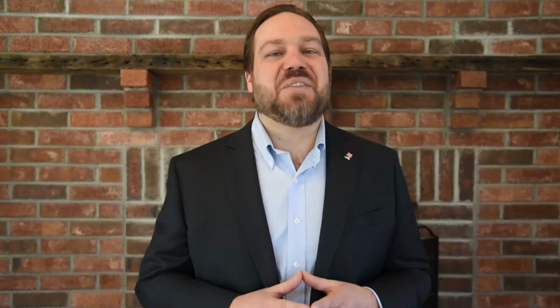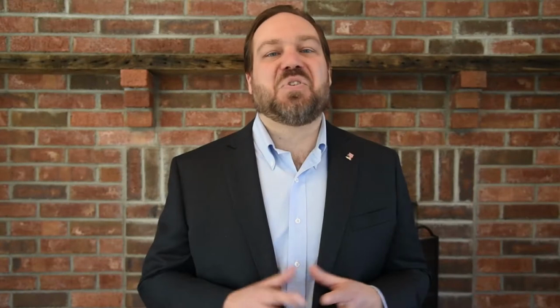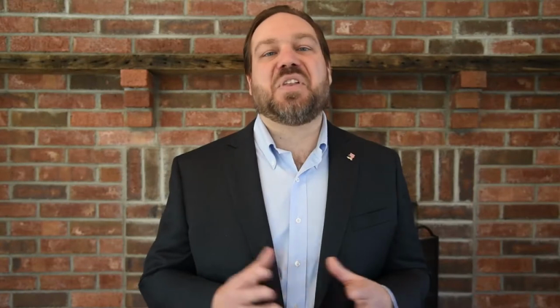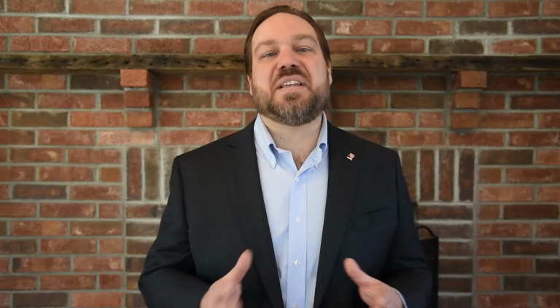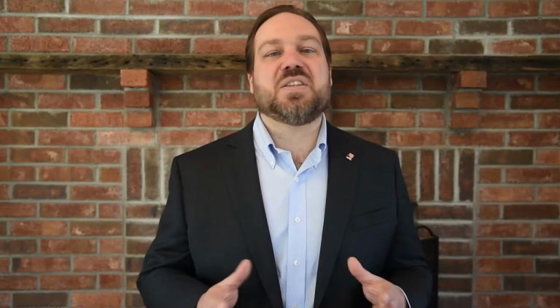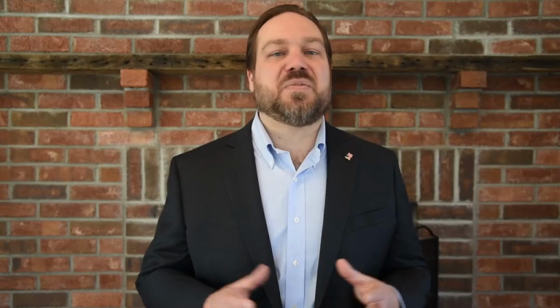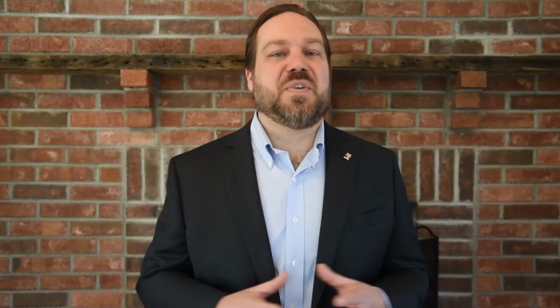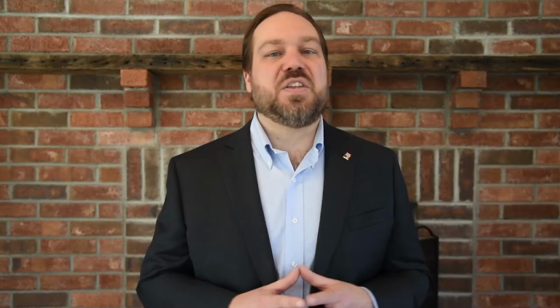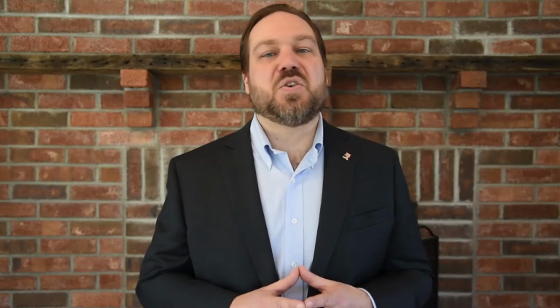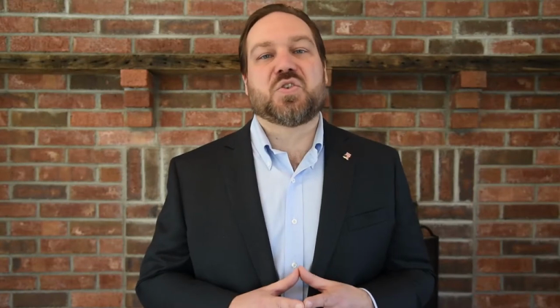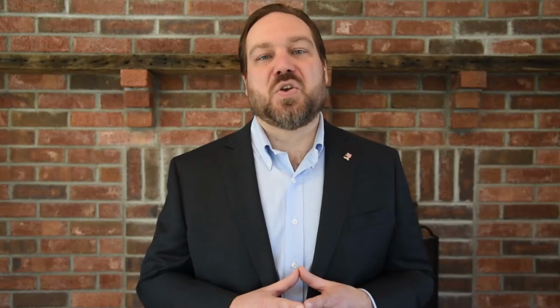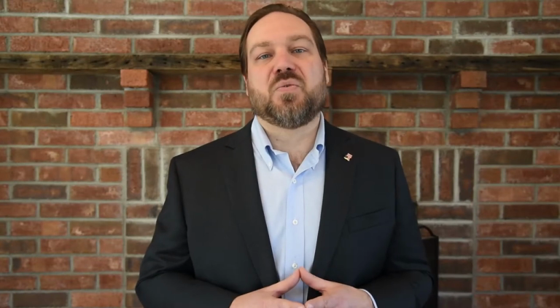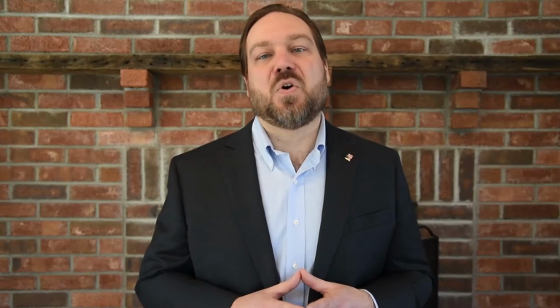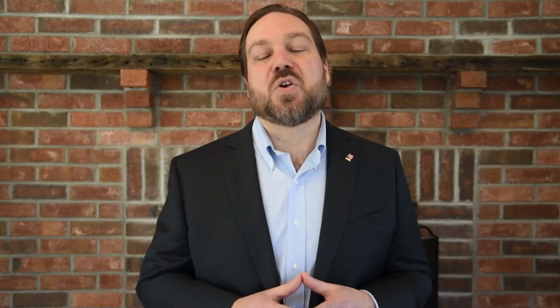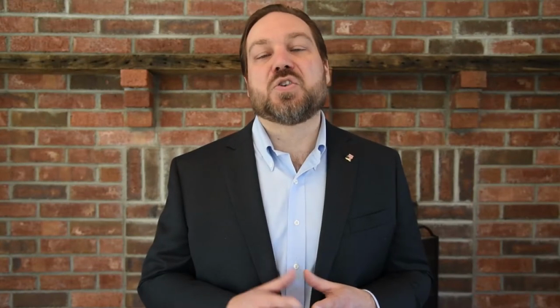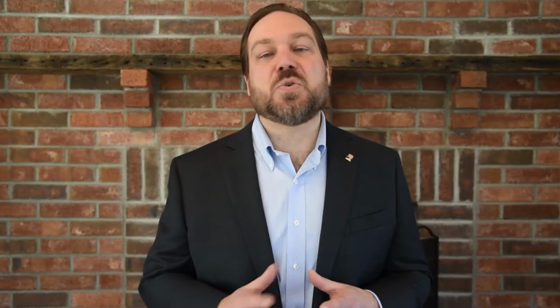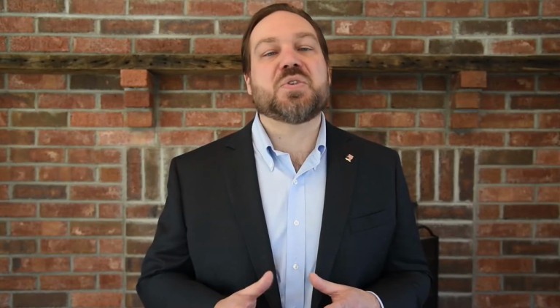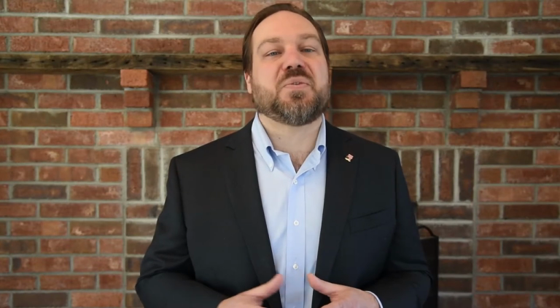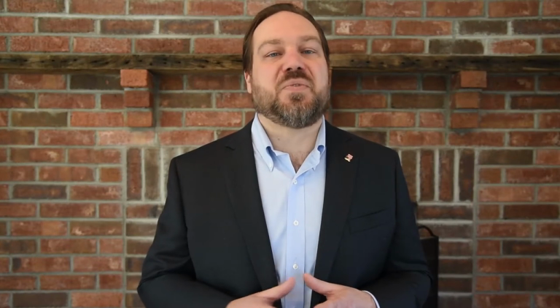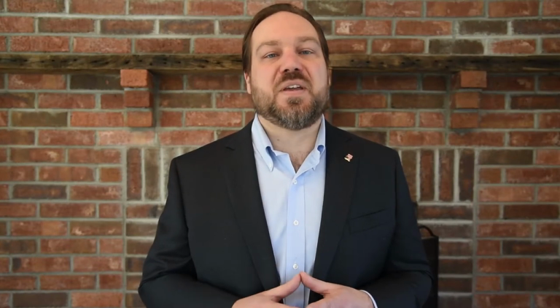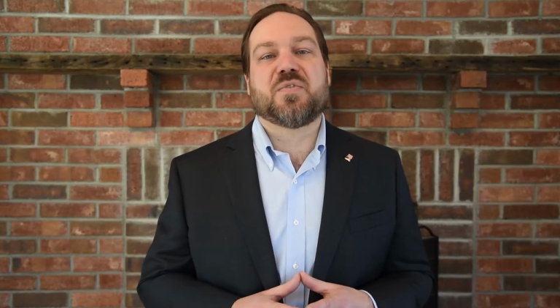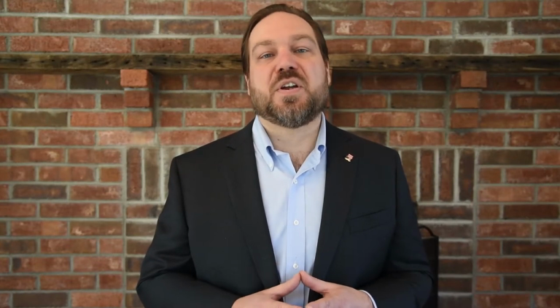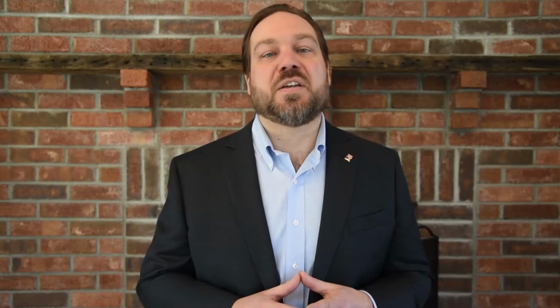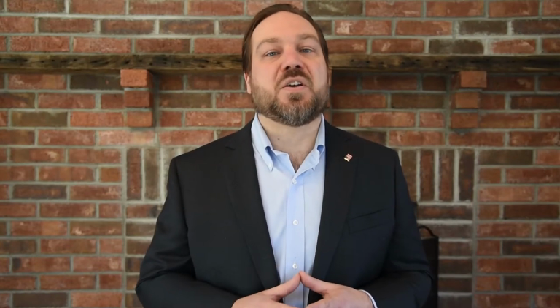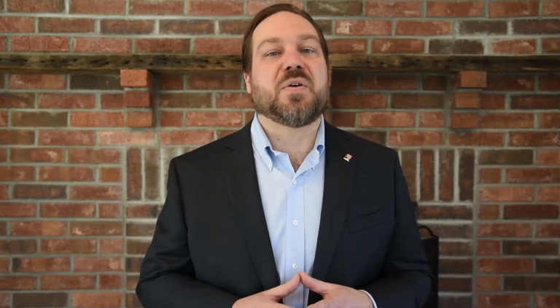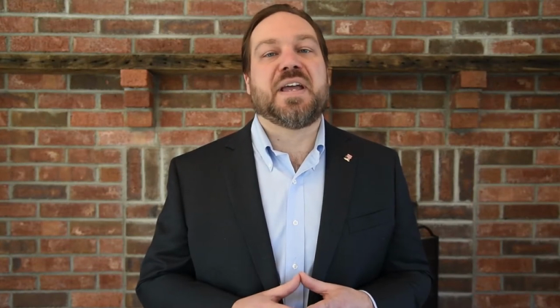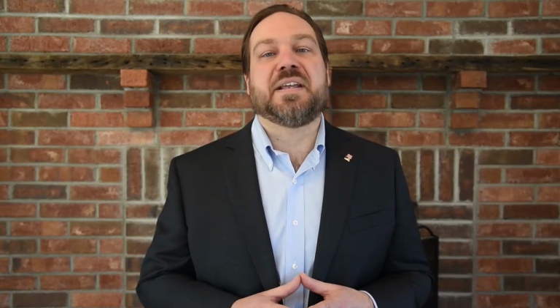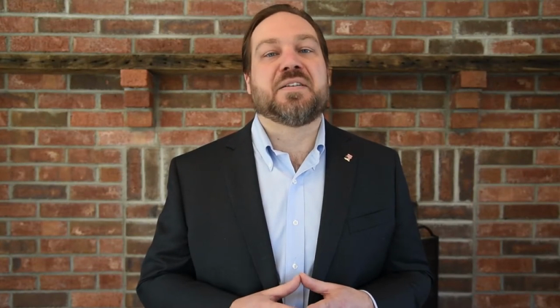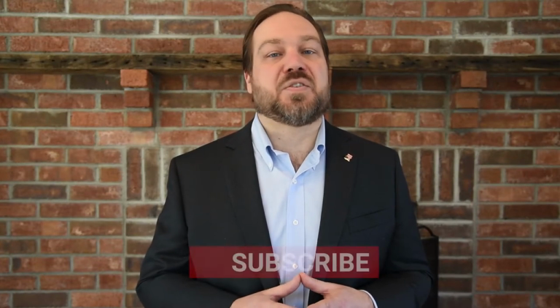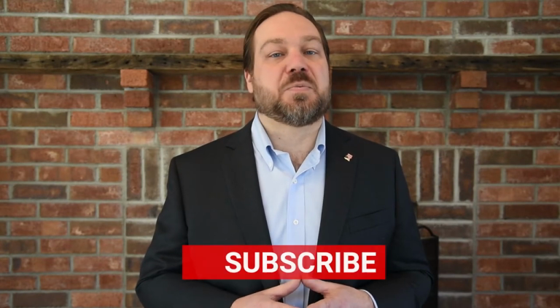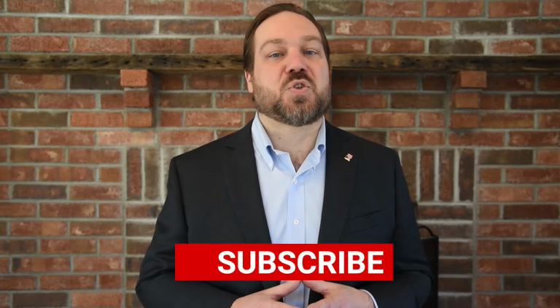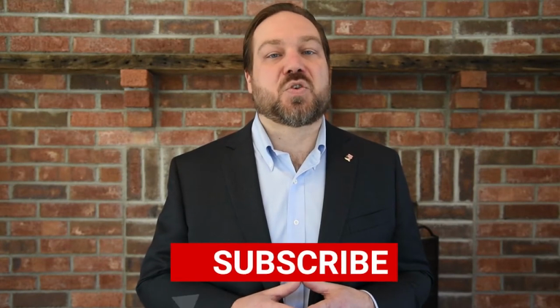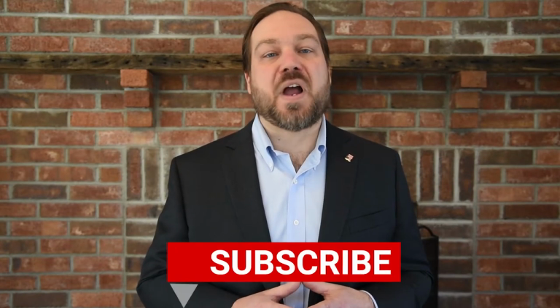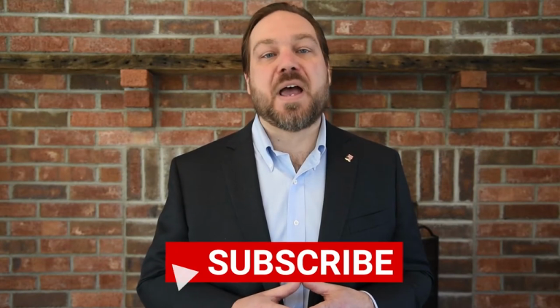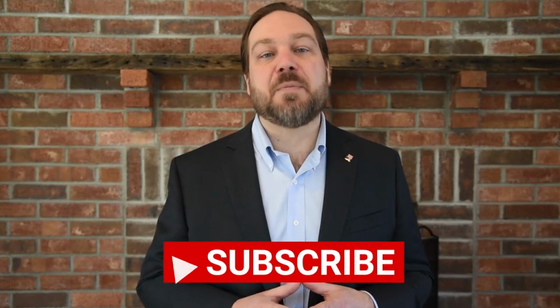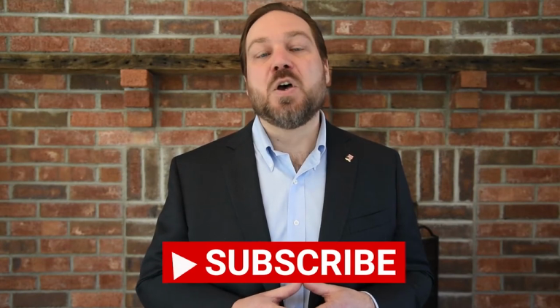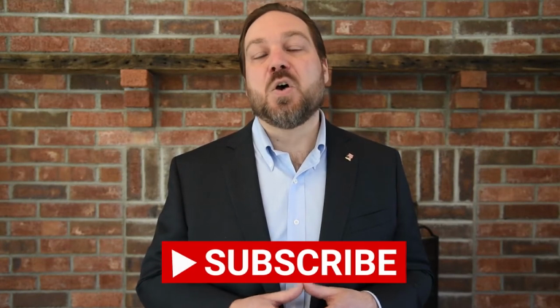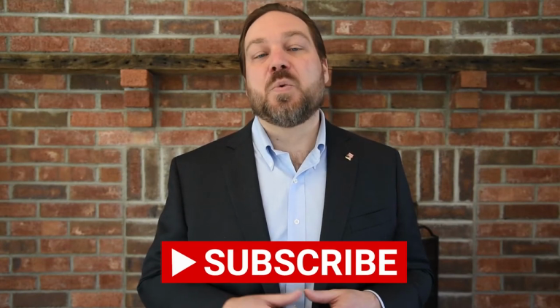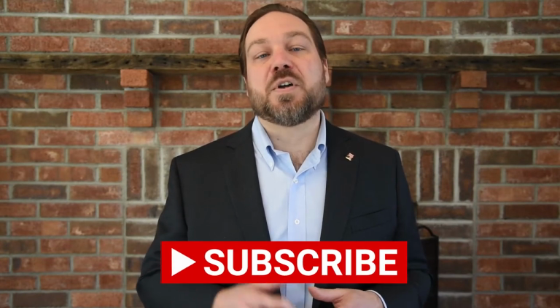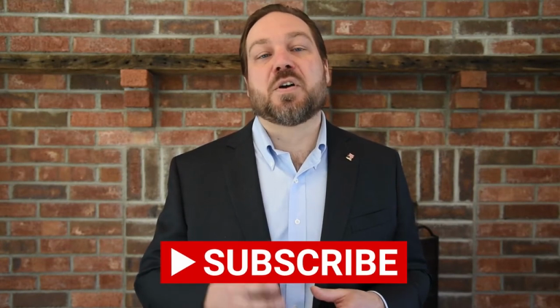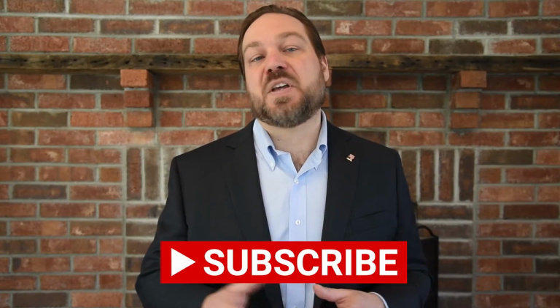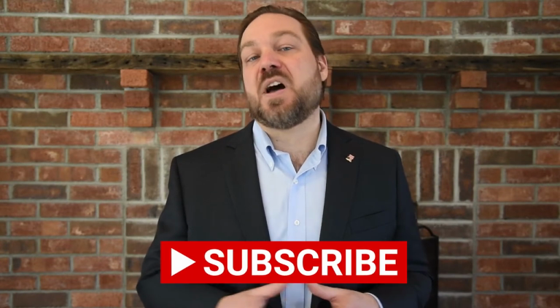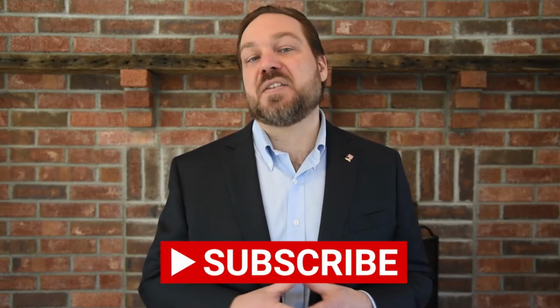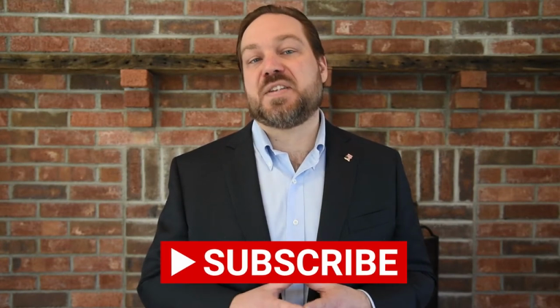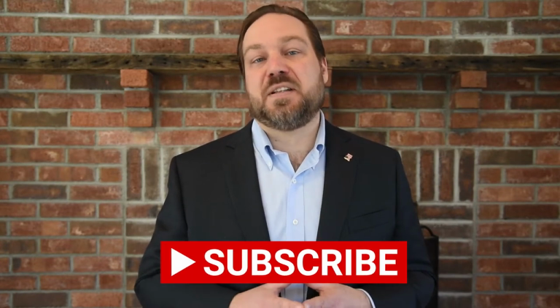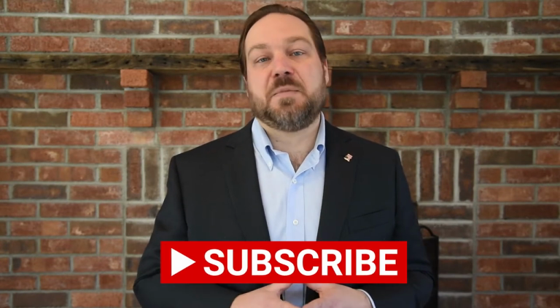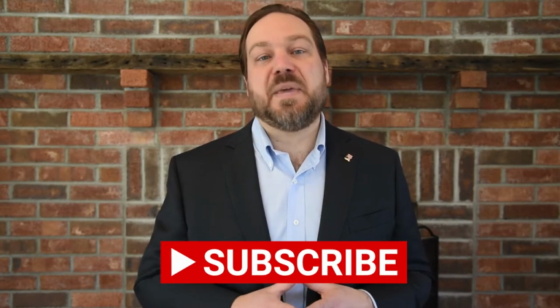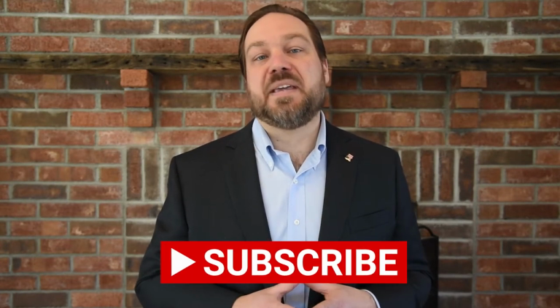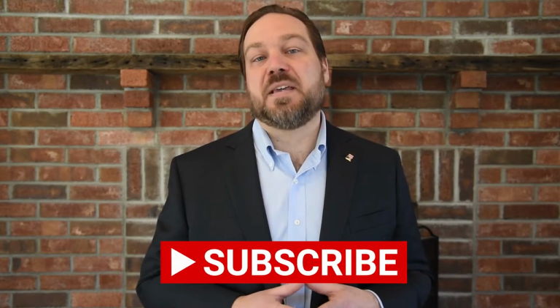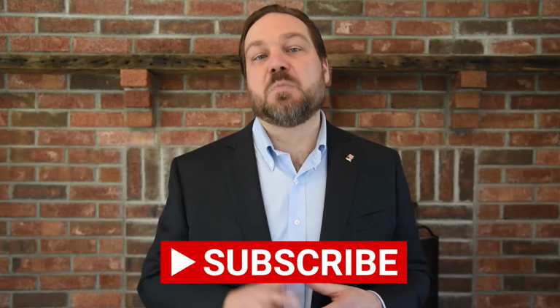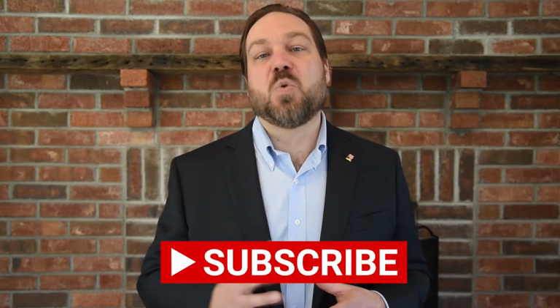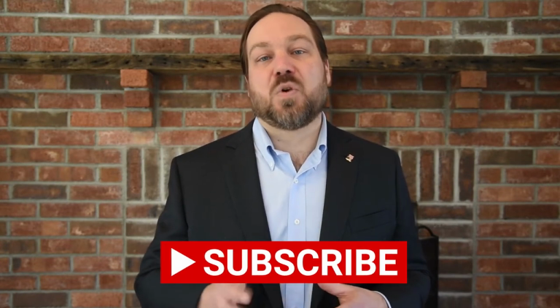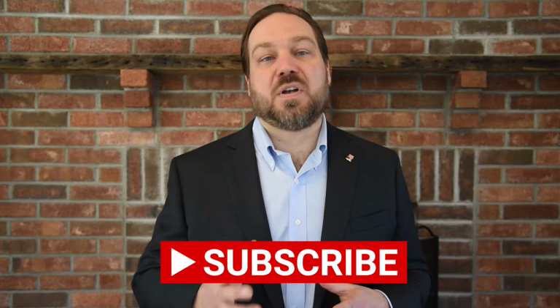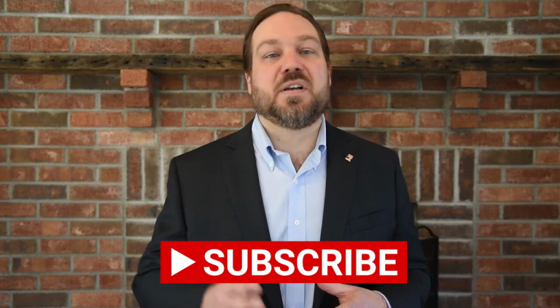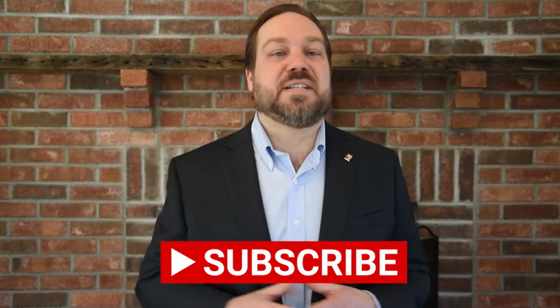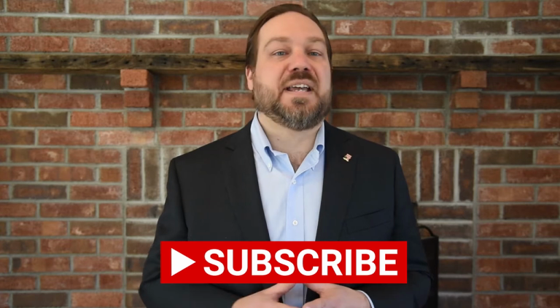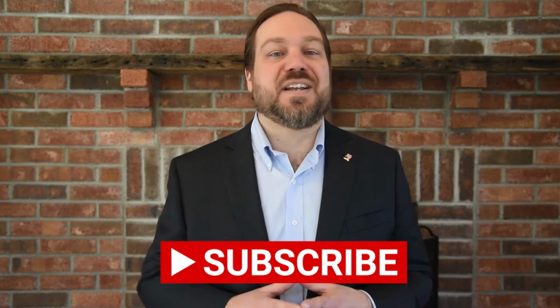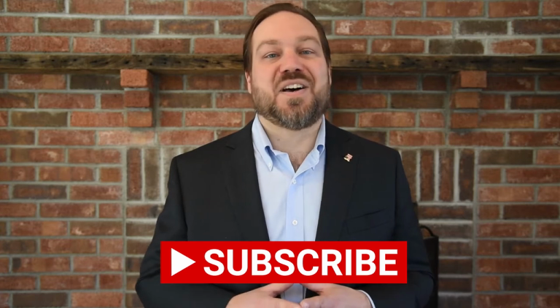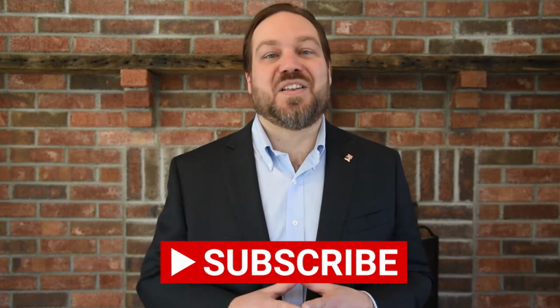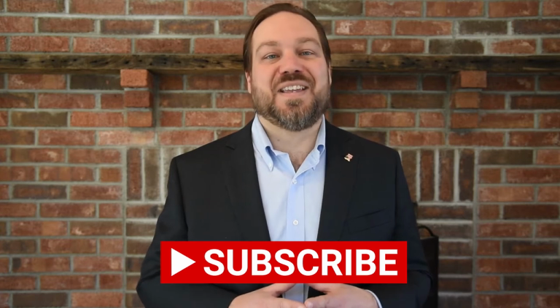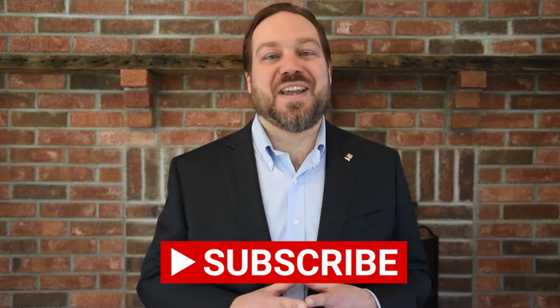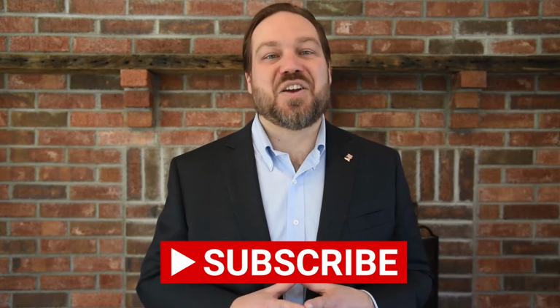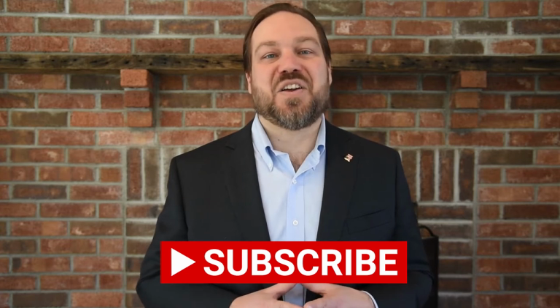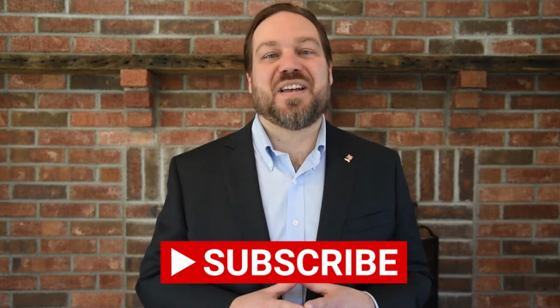If you like this video so far, do us a favor and go ahead and subscribe. We are constantly making more content on the area.